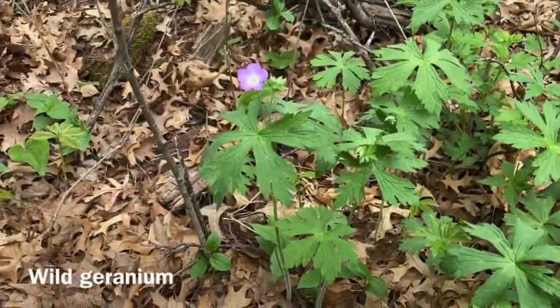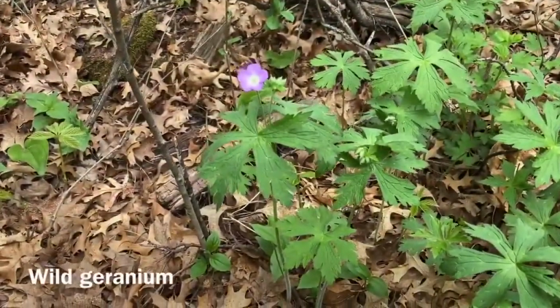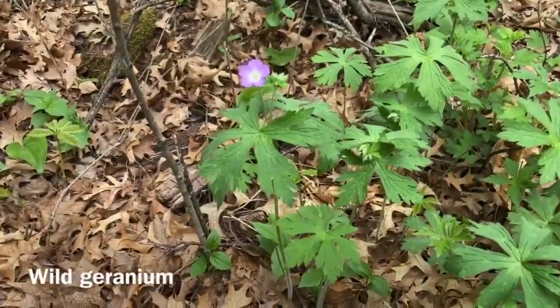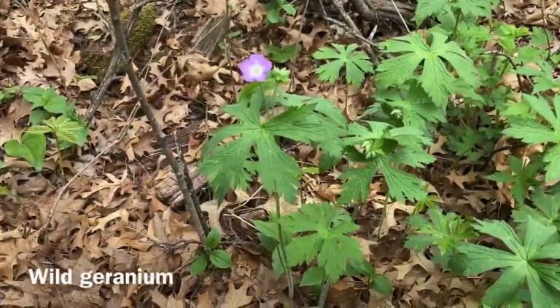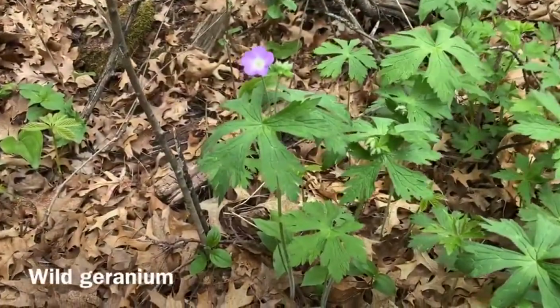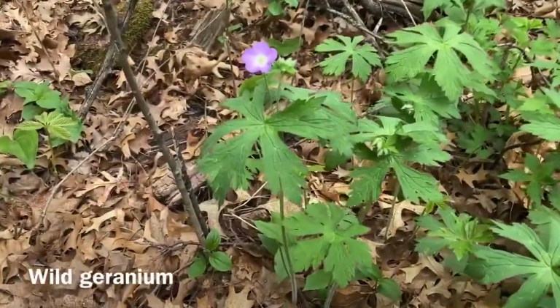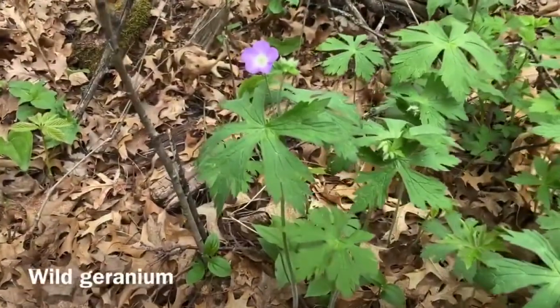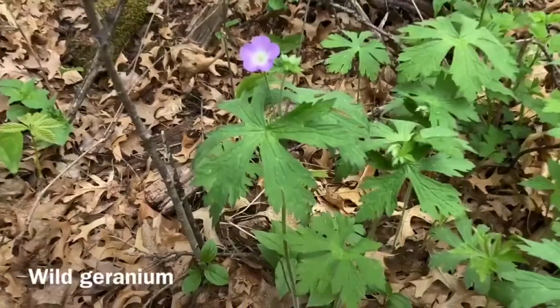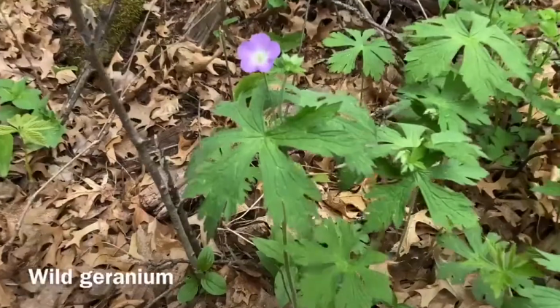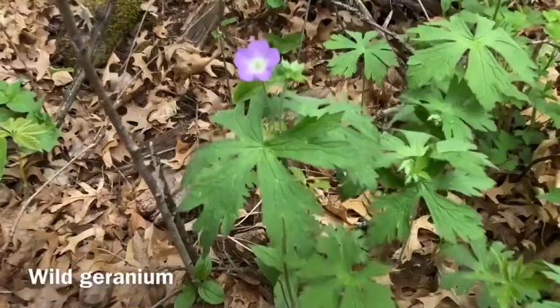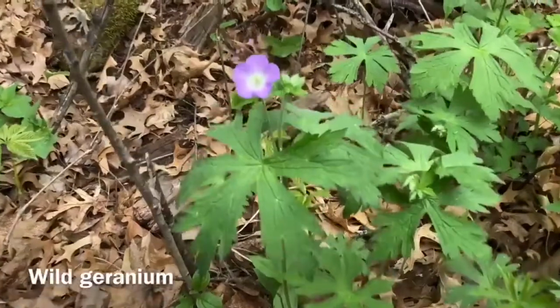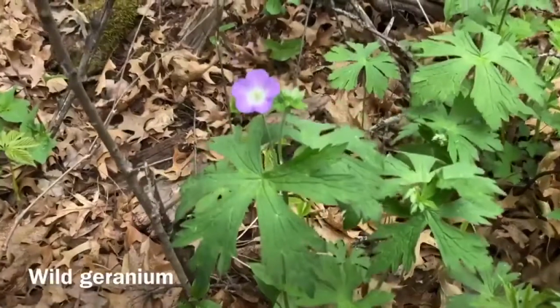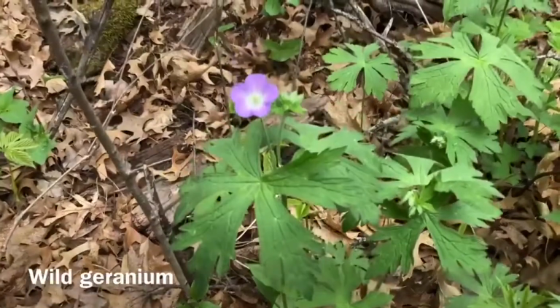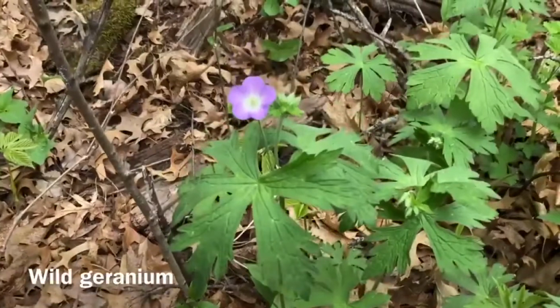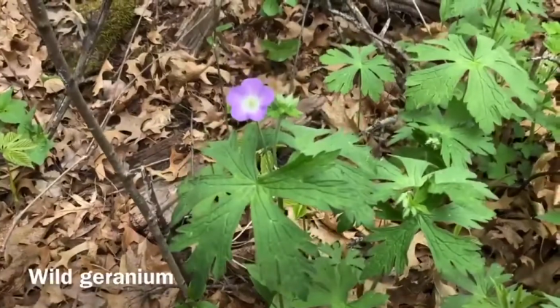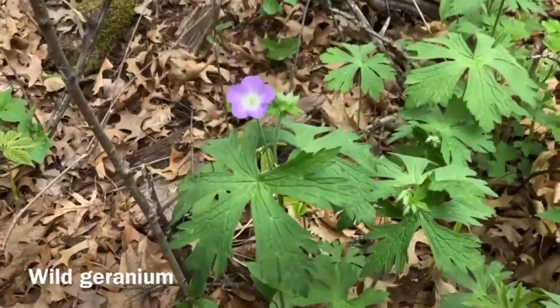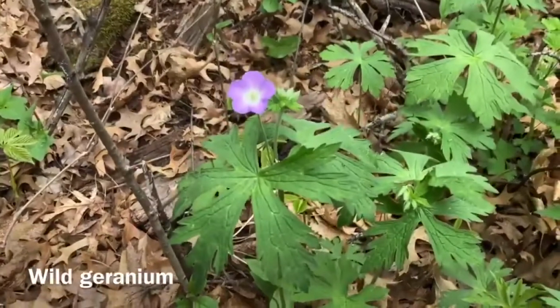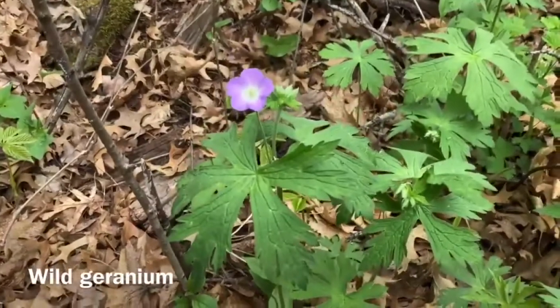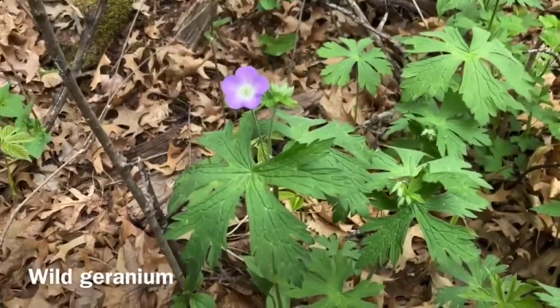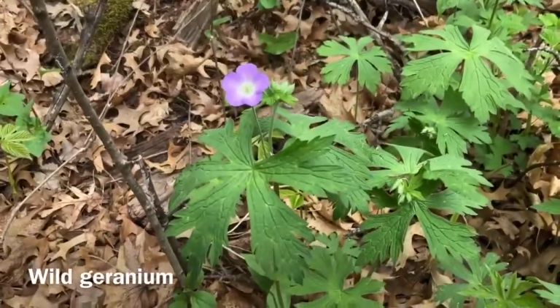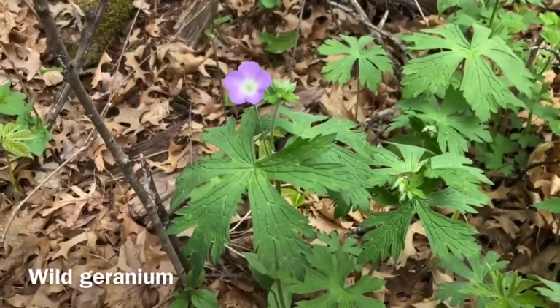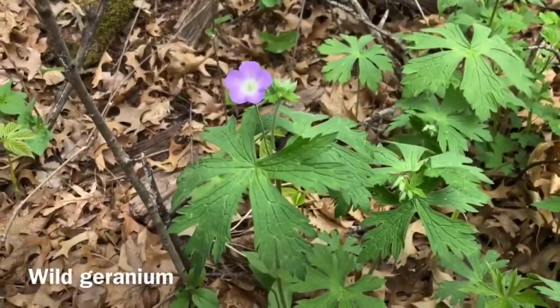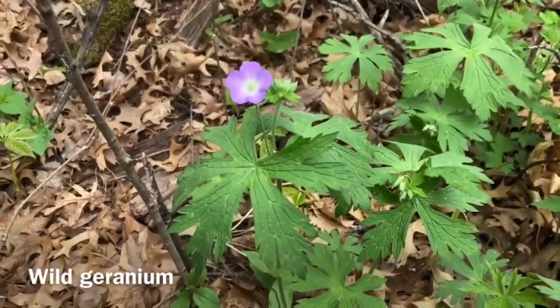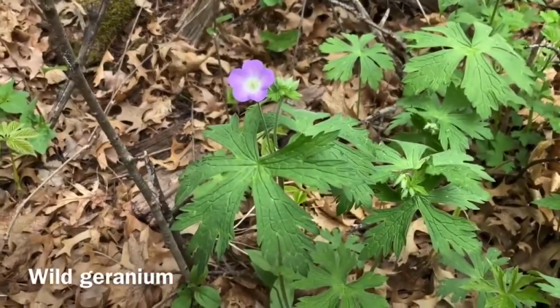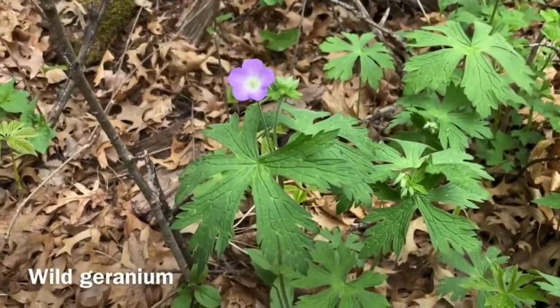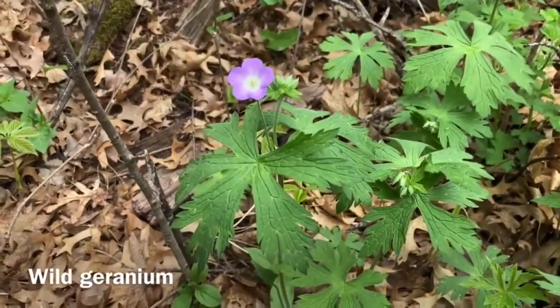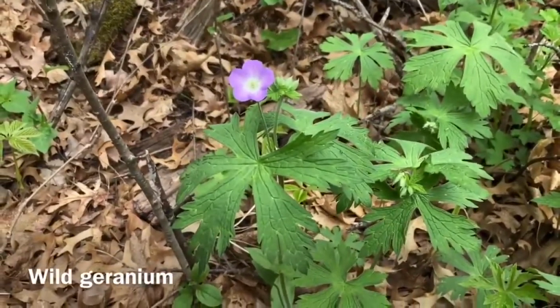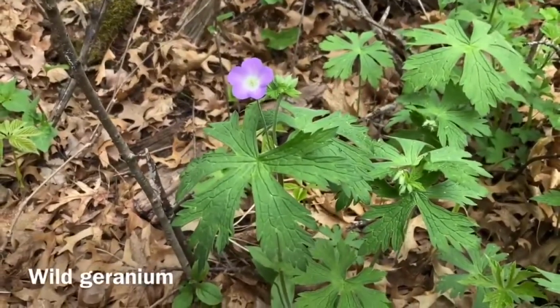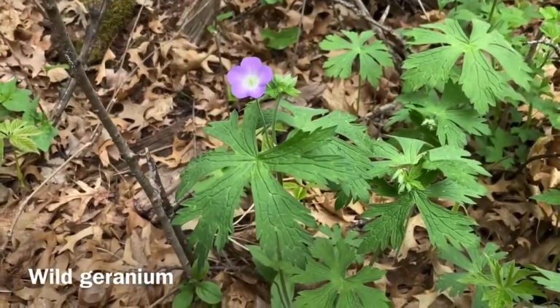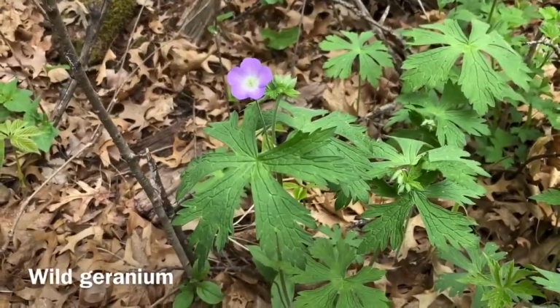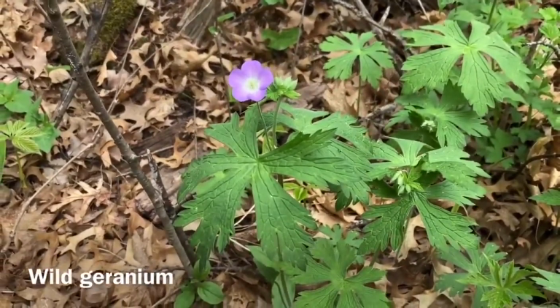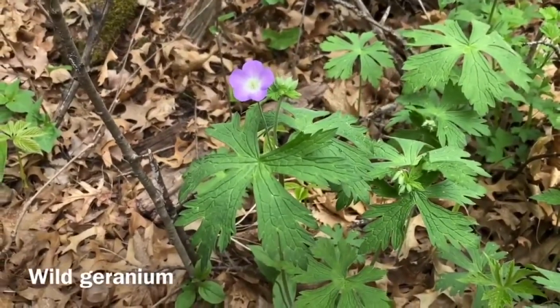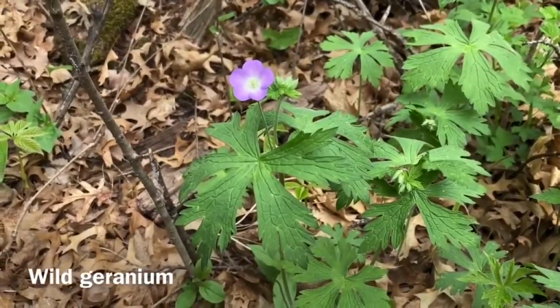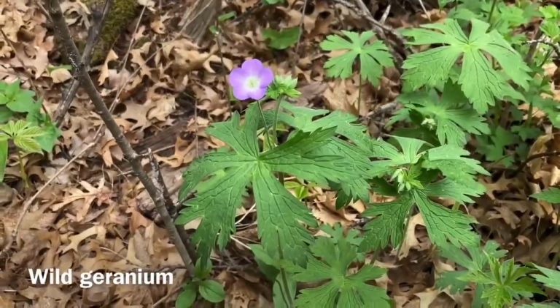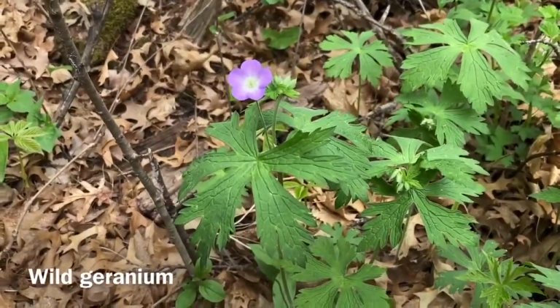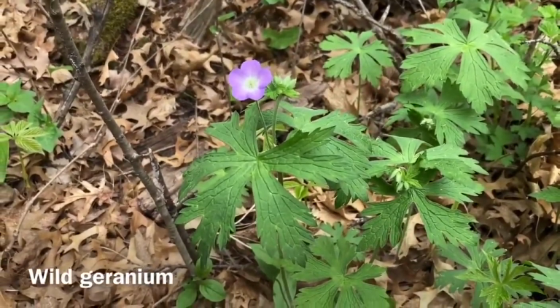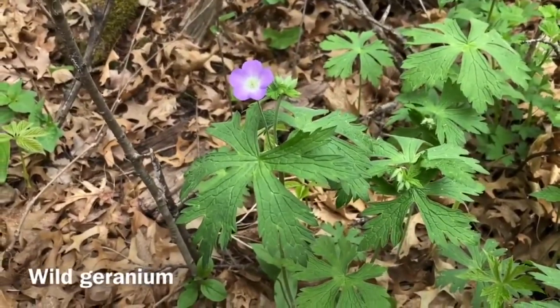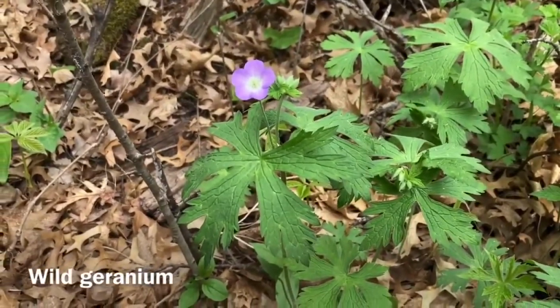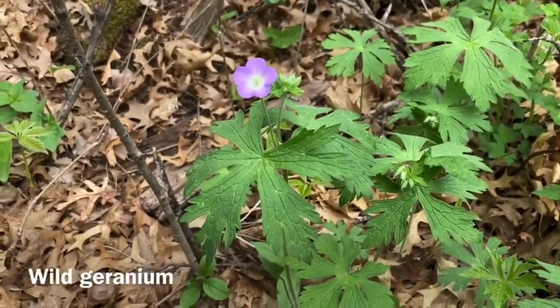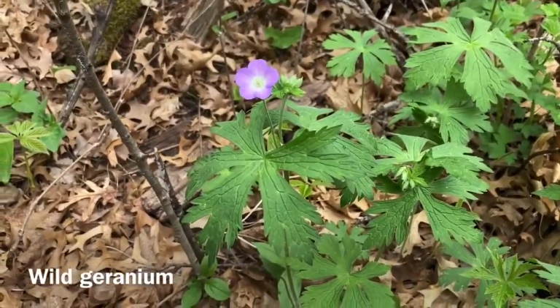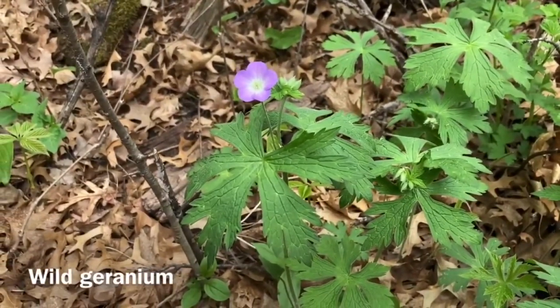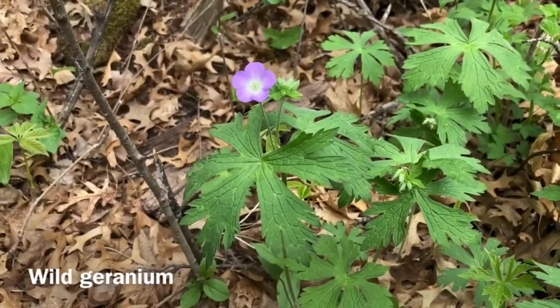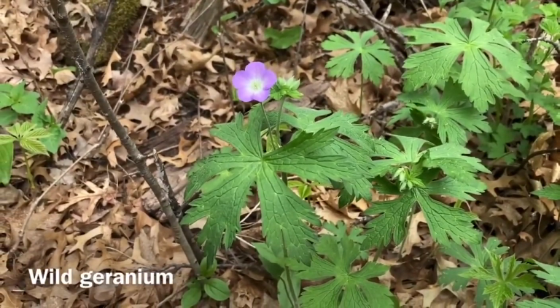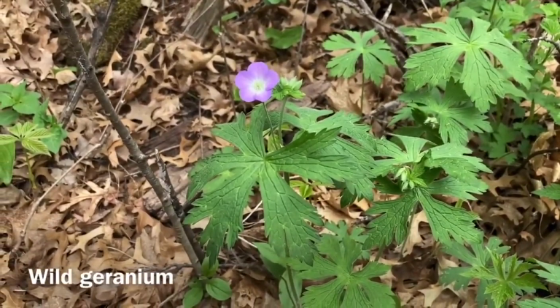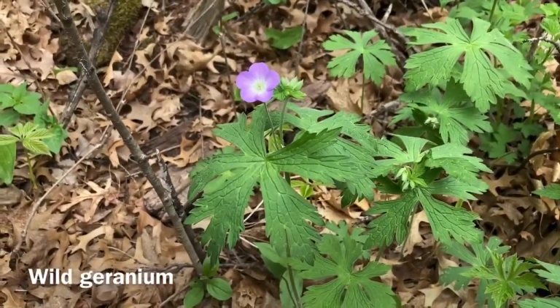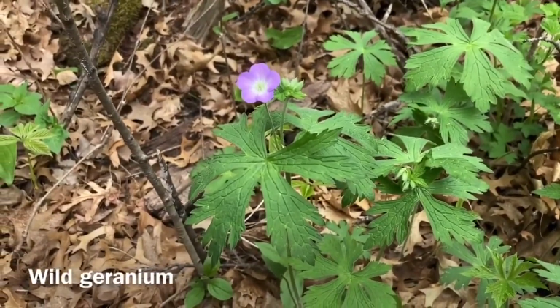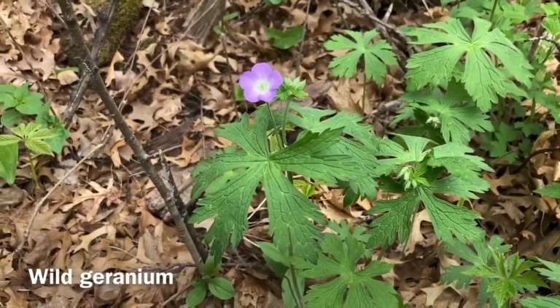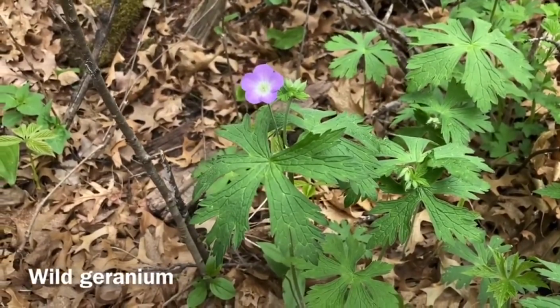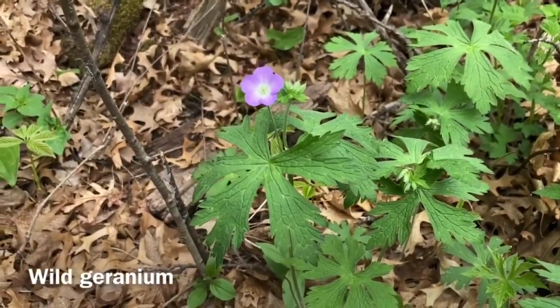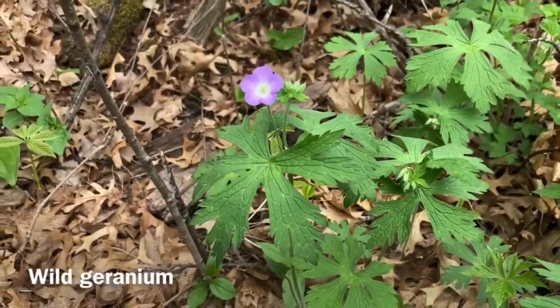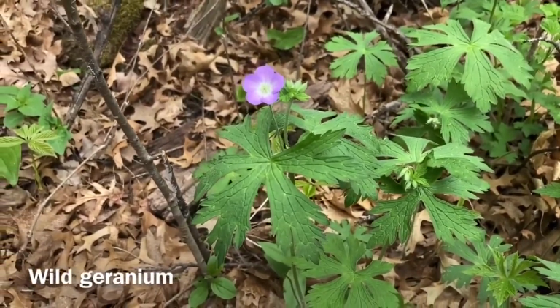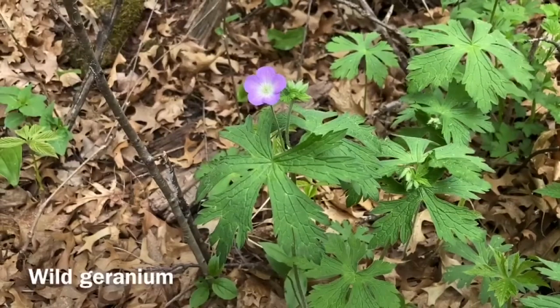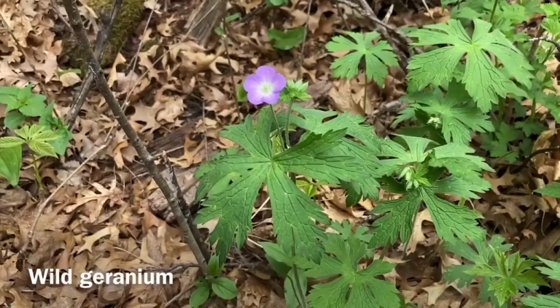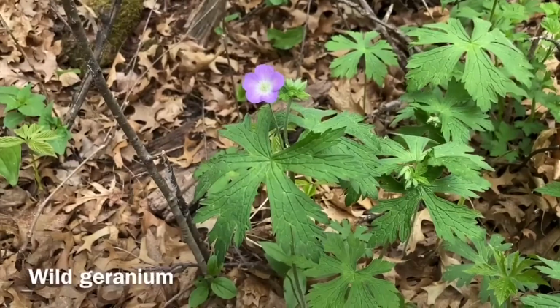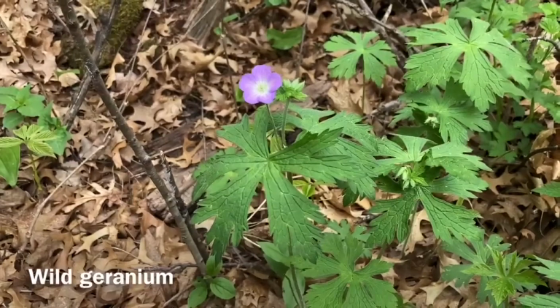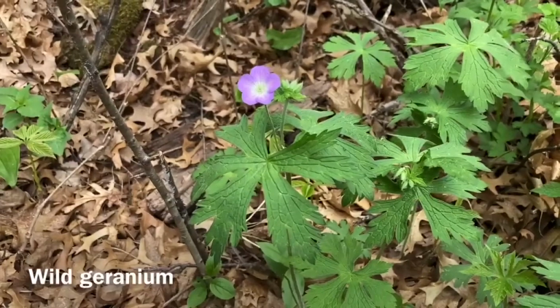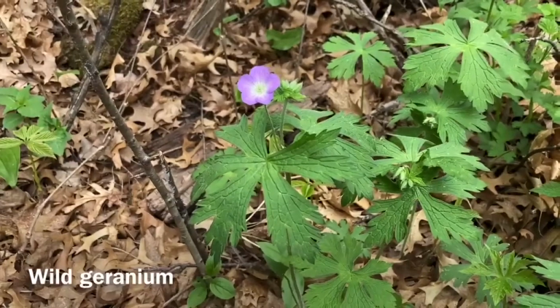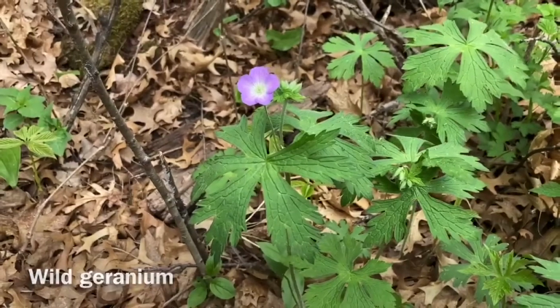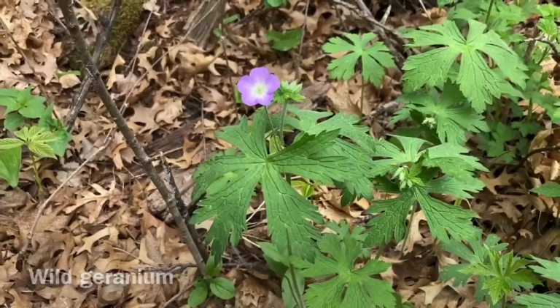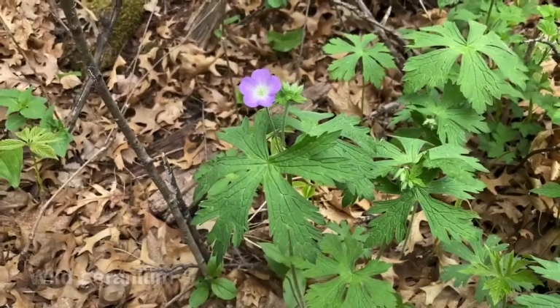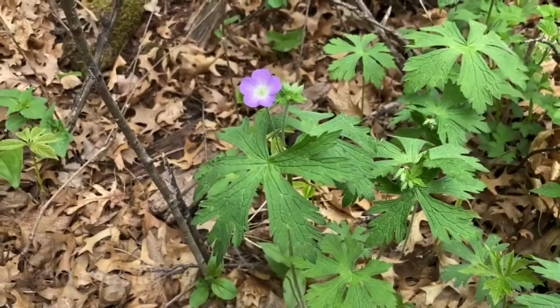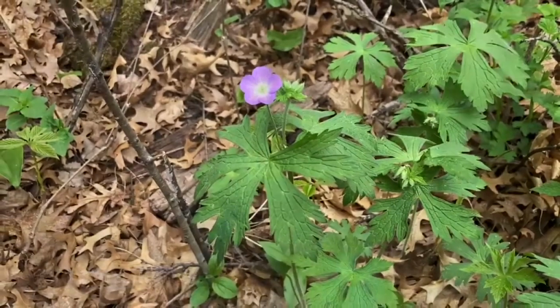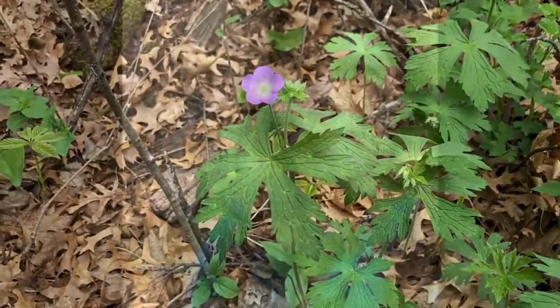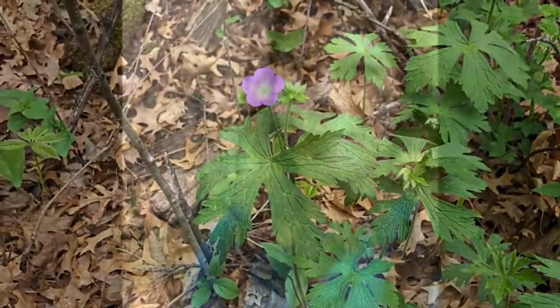First of the season — wild geranium is blooming now. I've seen lots of leaves, but this is the first one I've seen in flower yet.